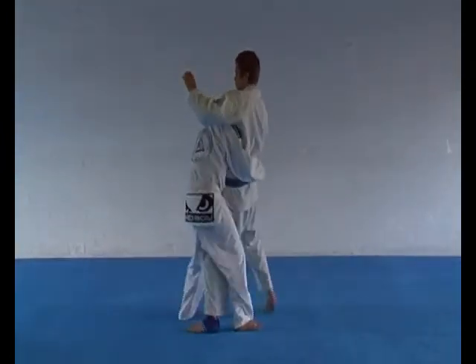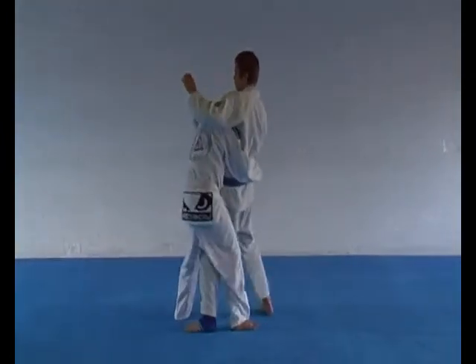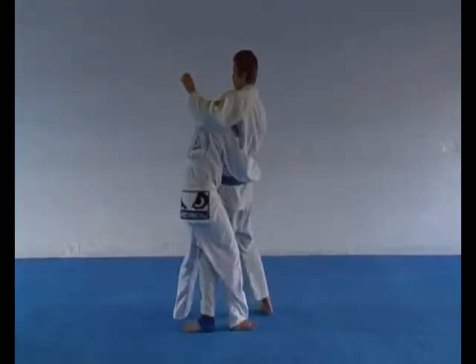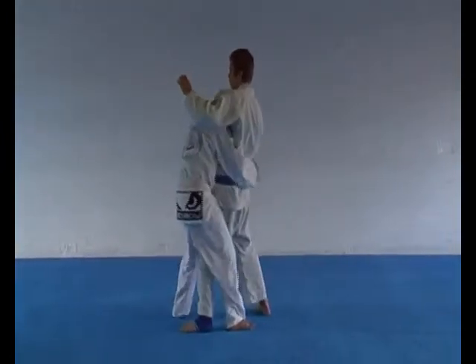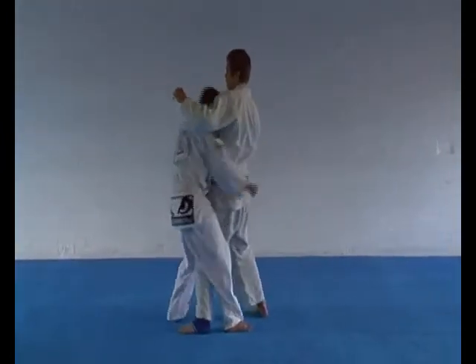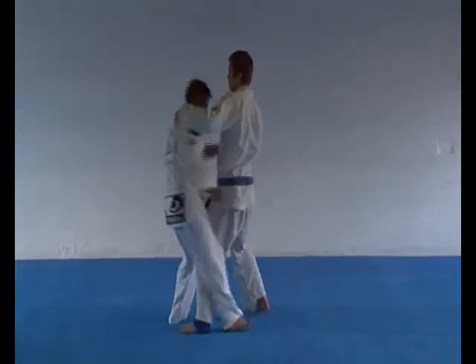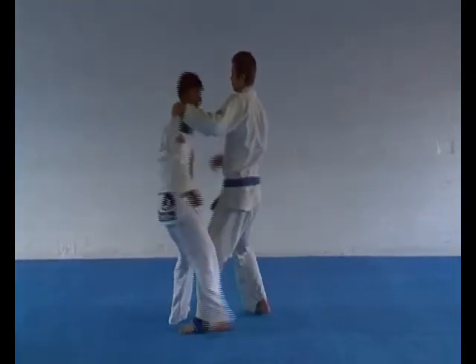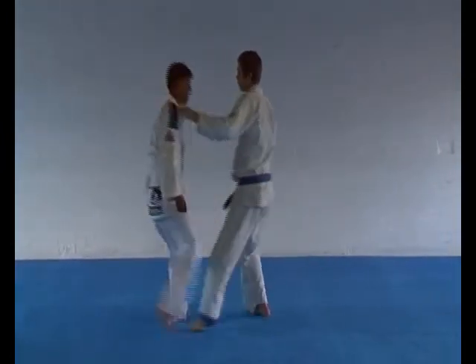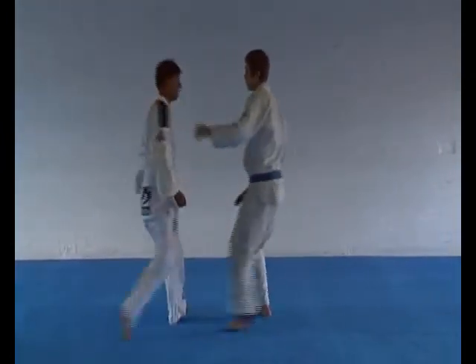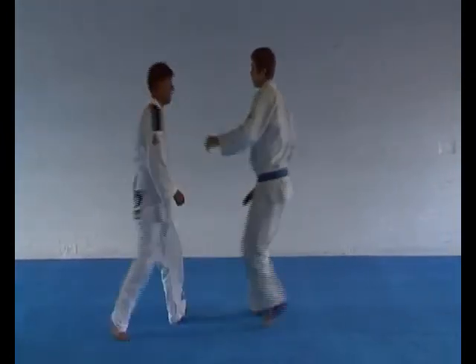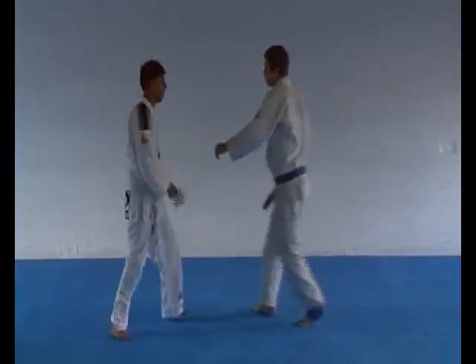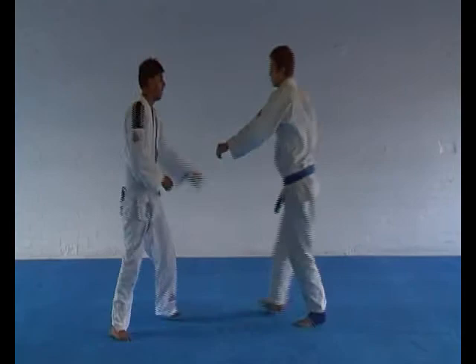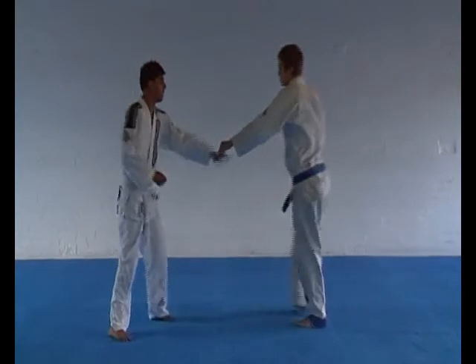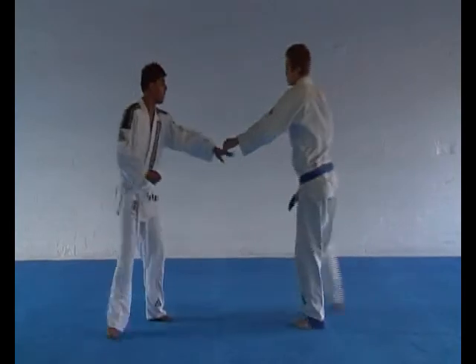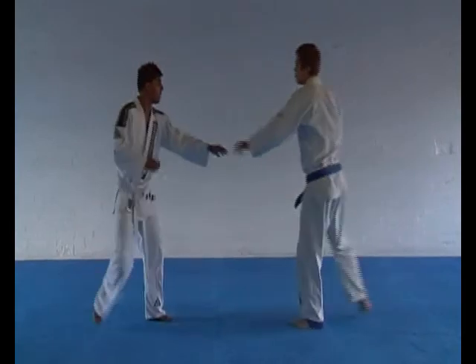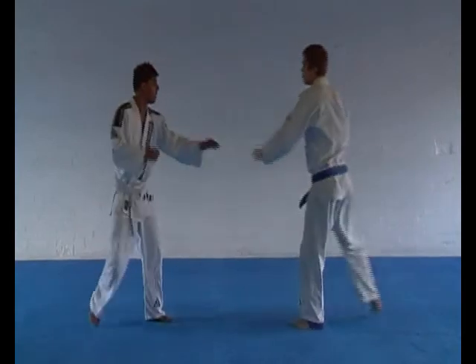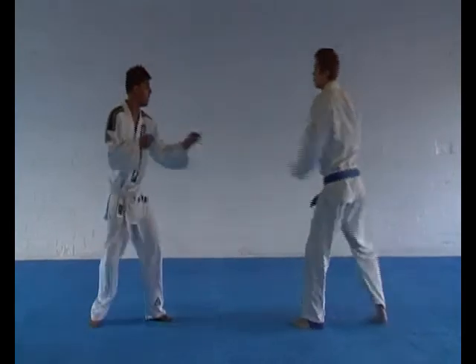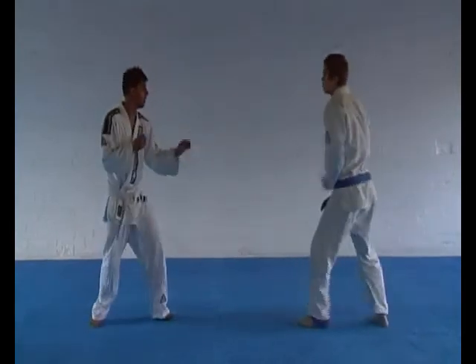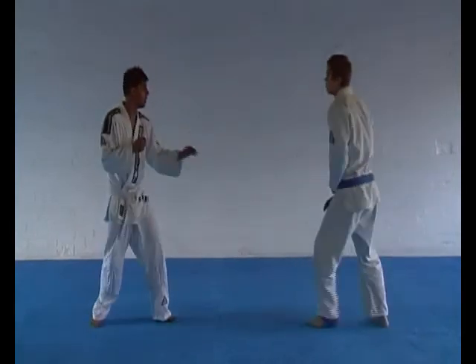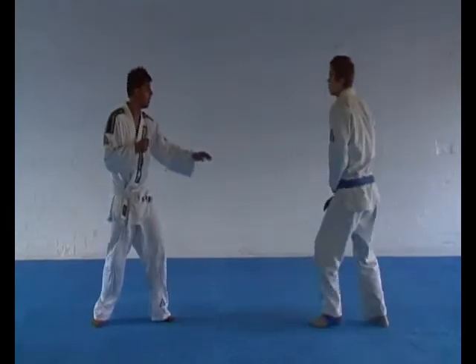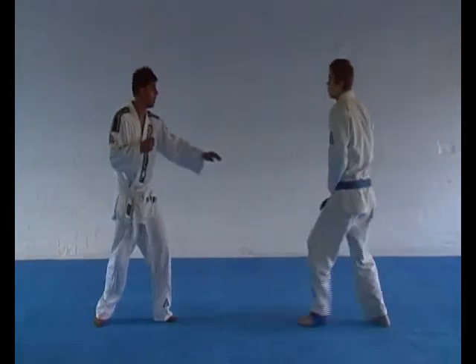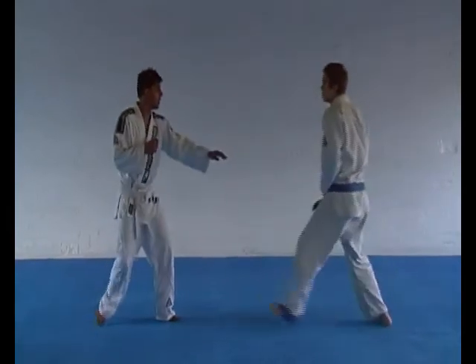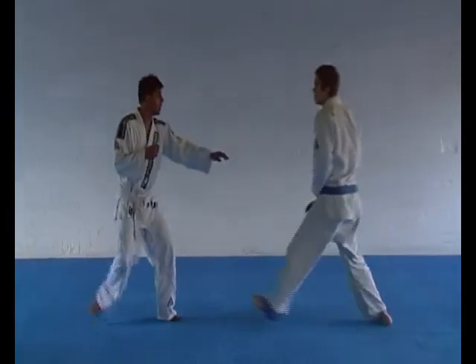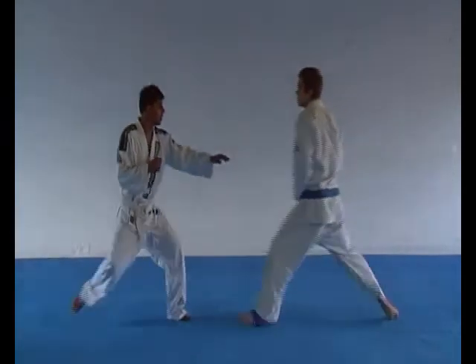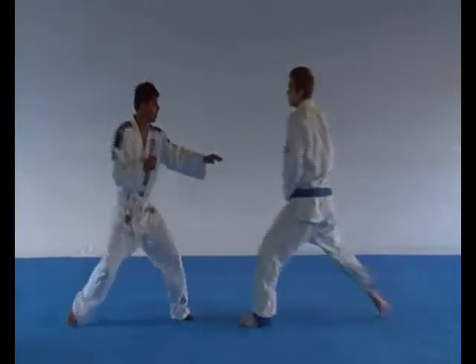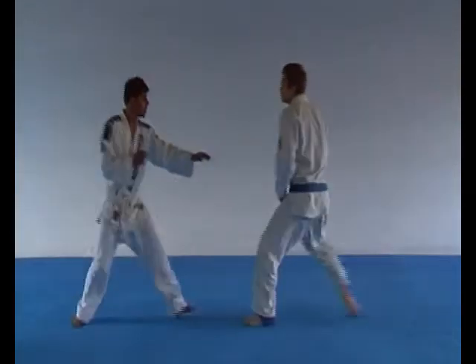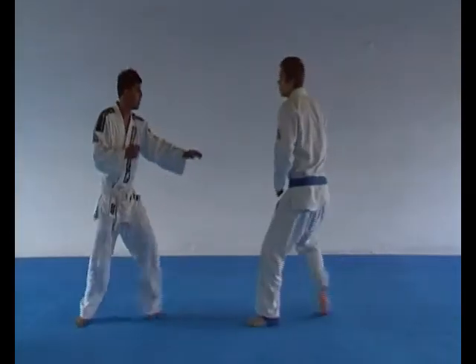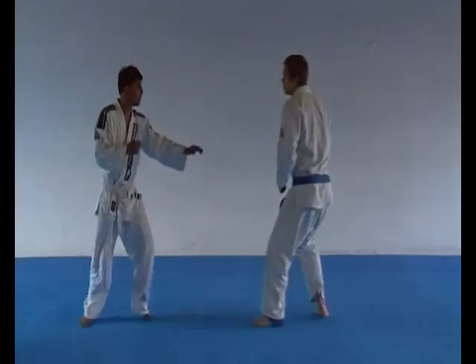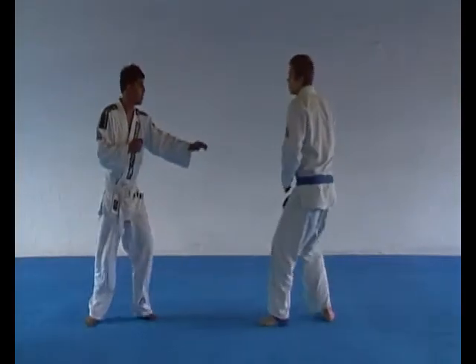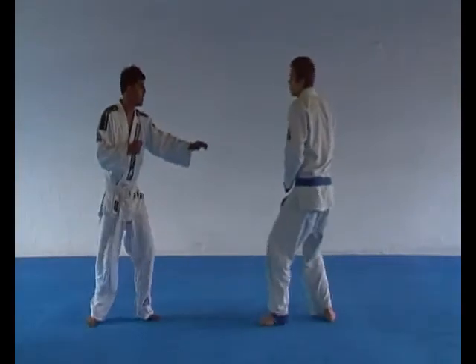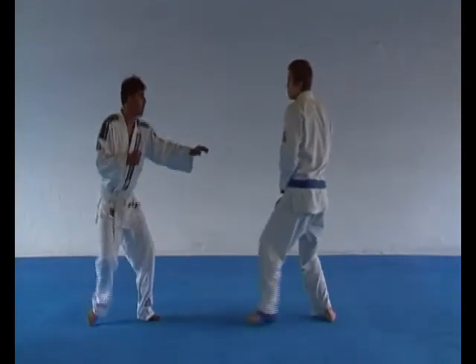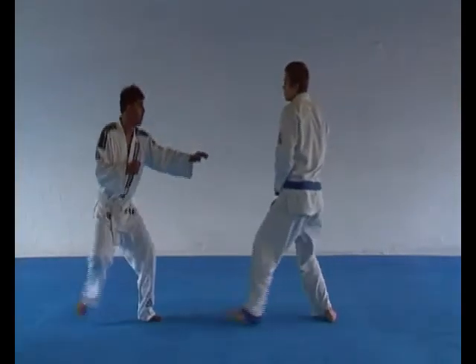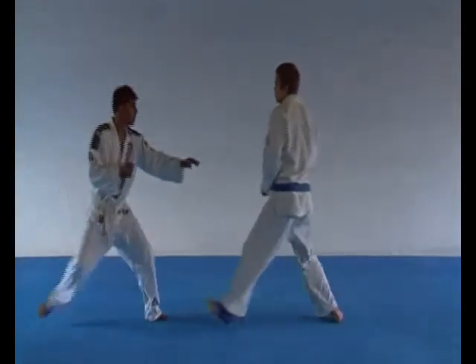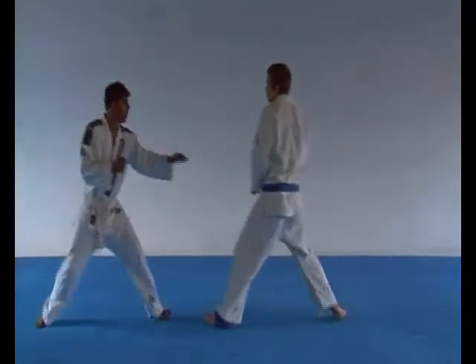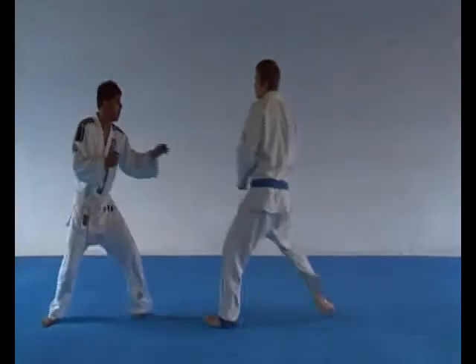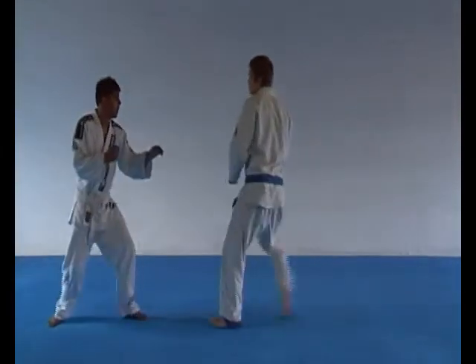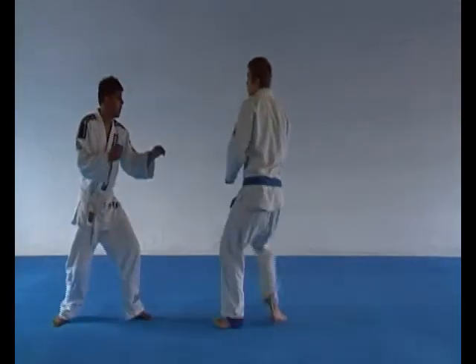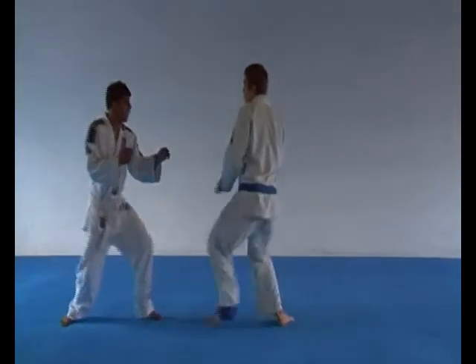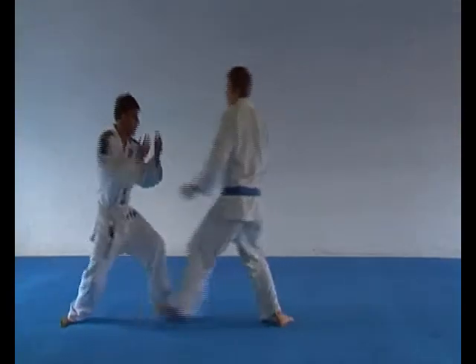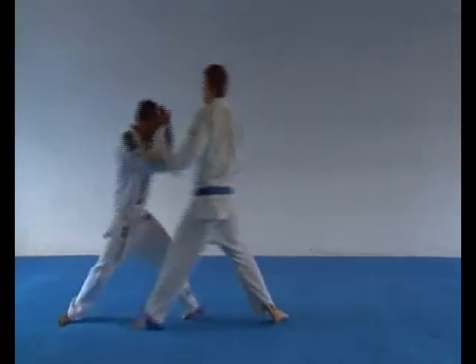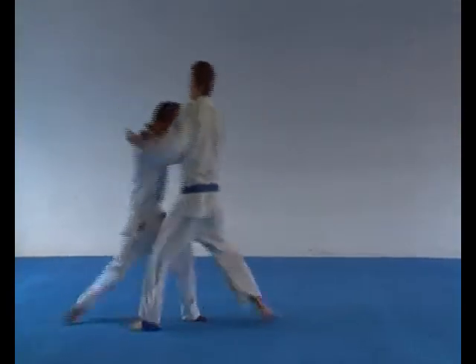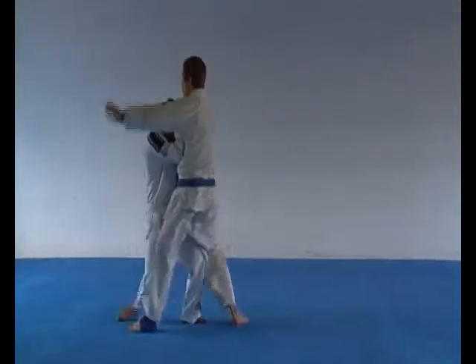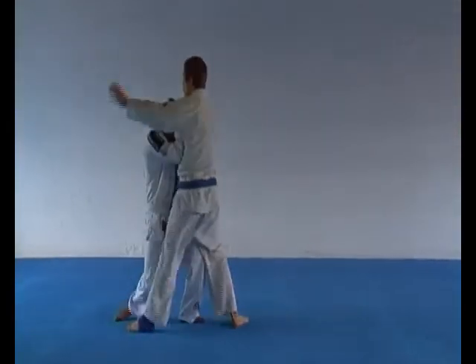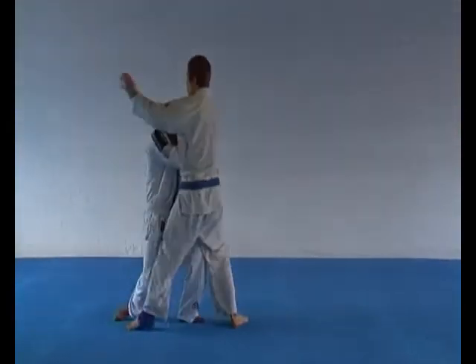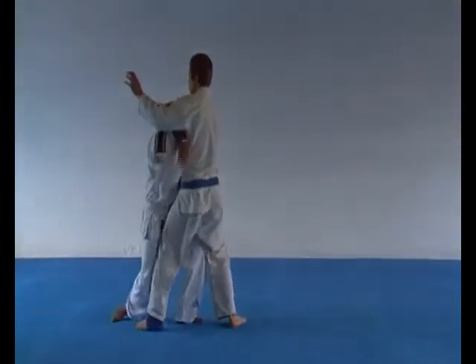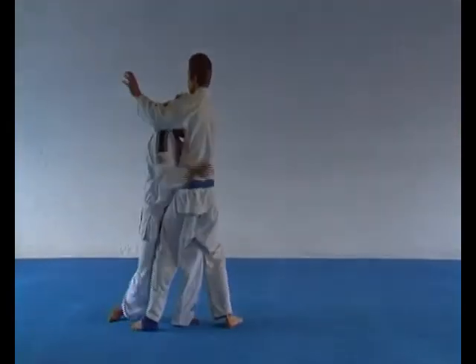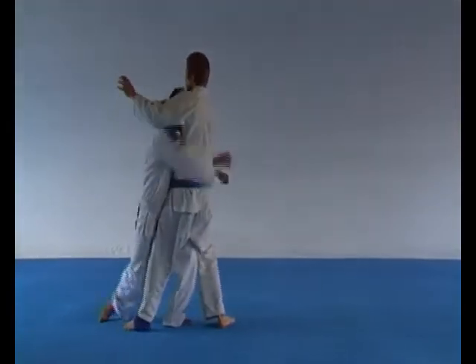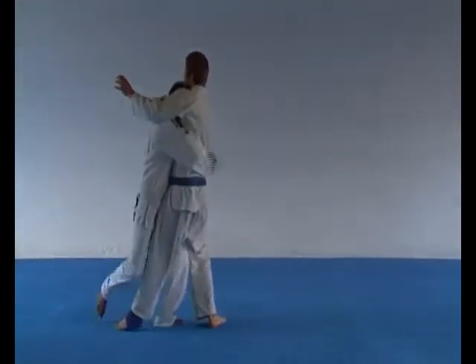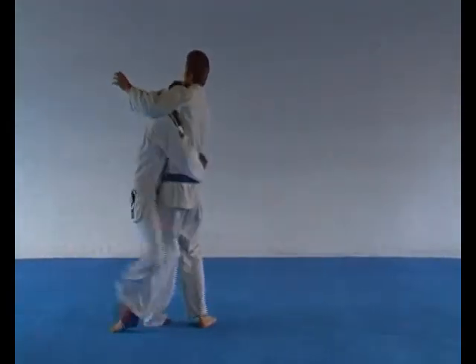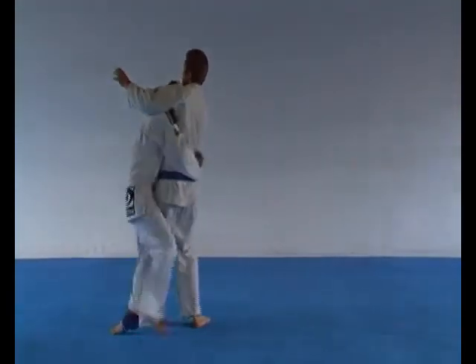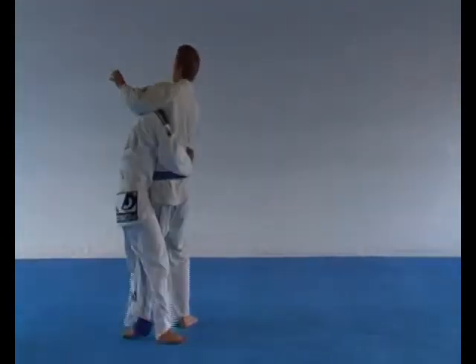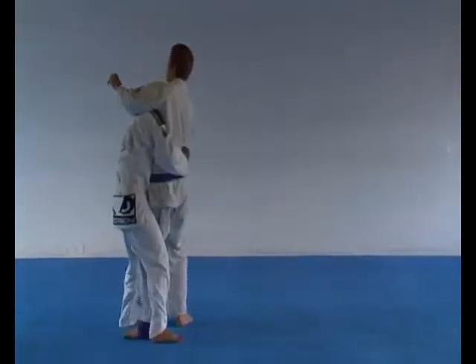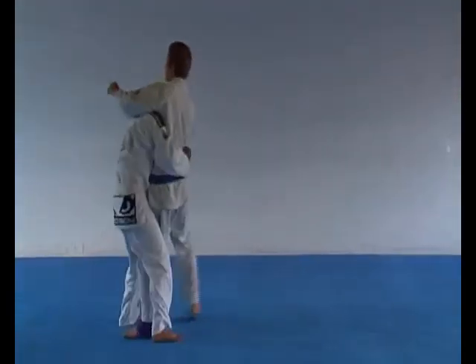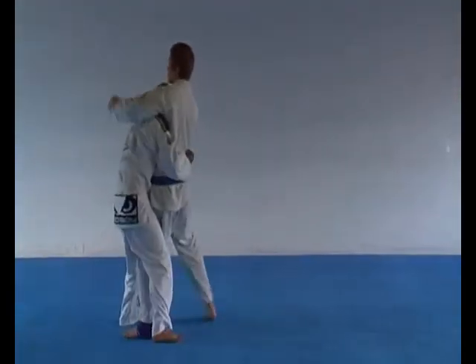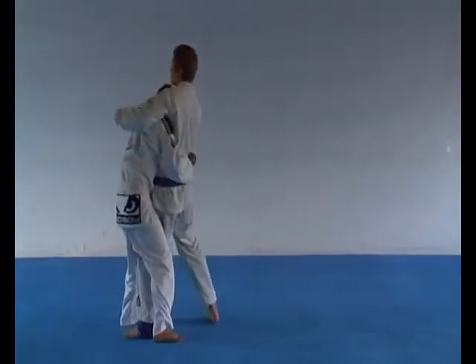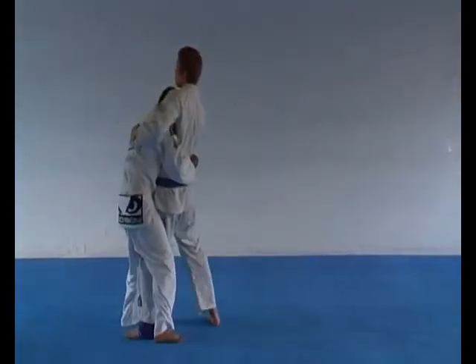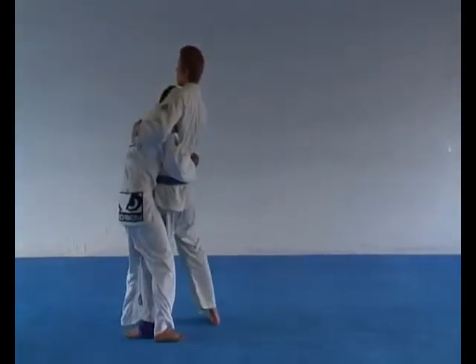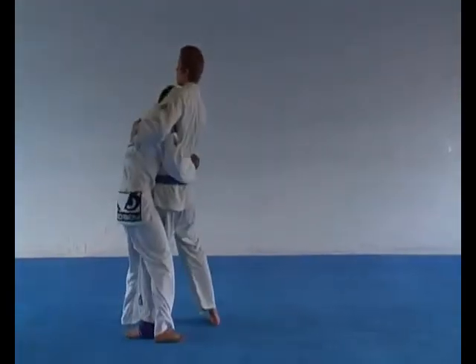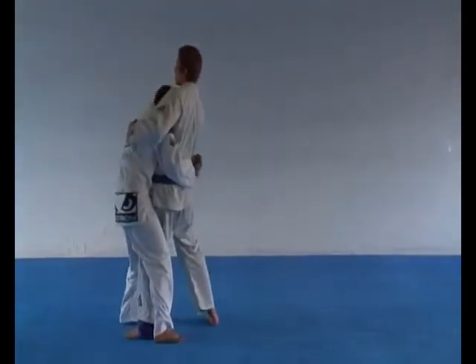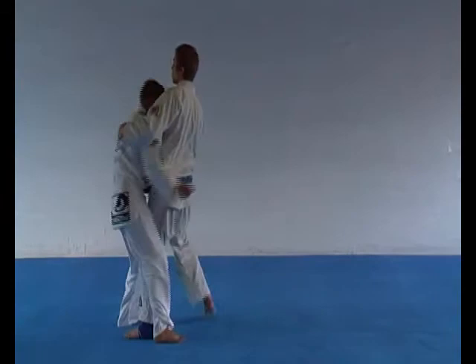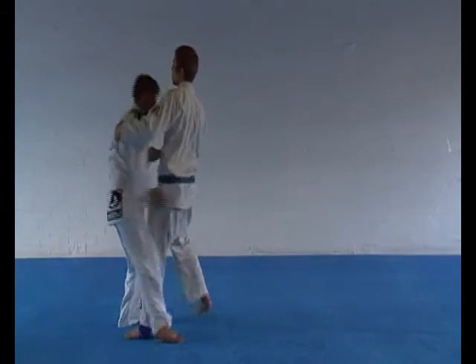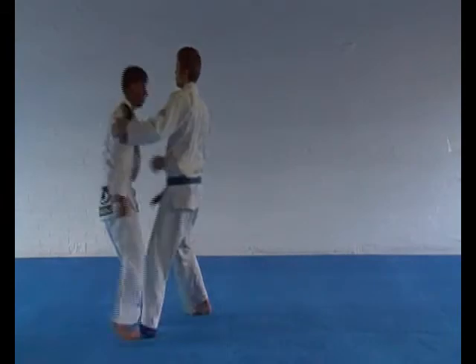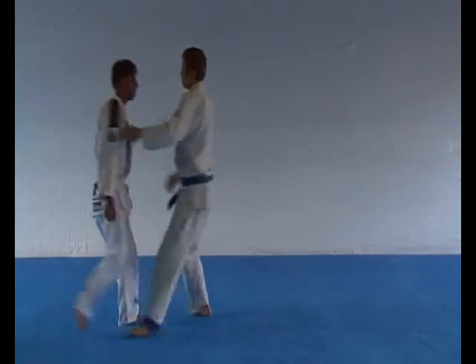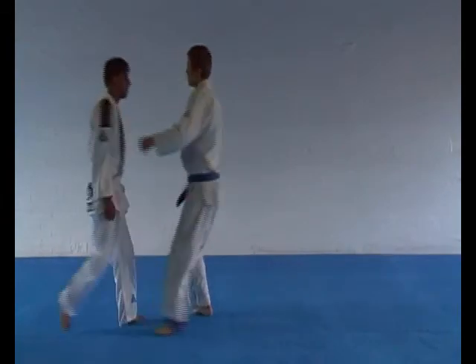Against a conservative opponent. And a hammer punch defense.